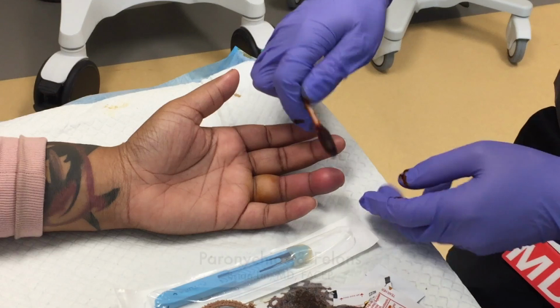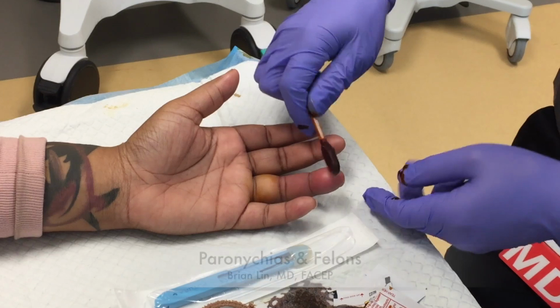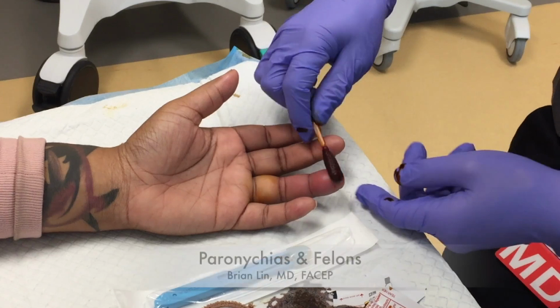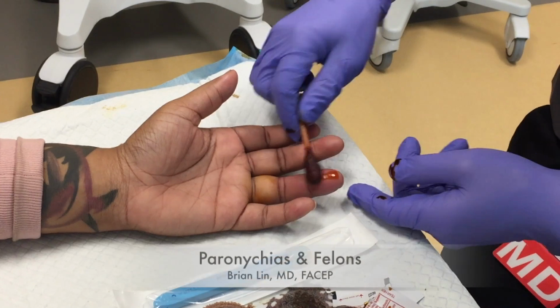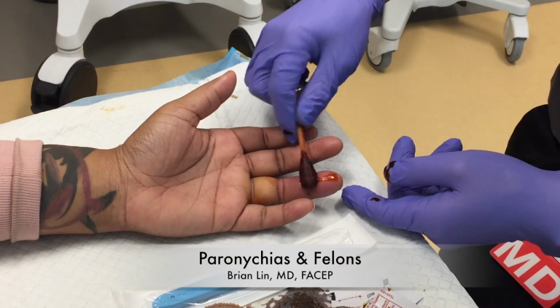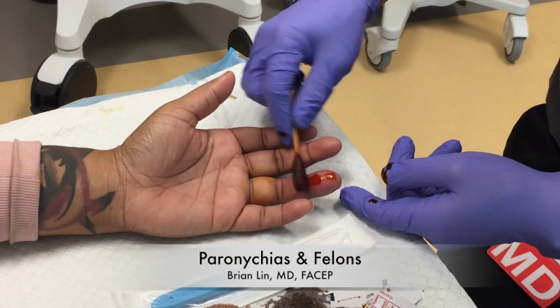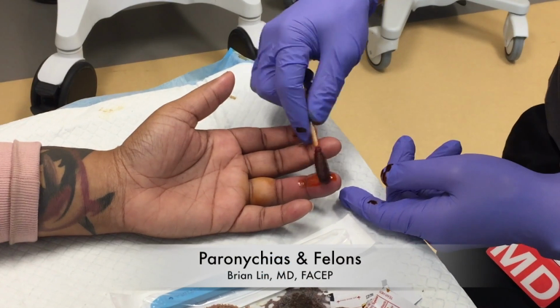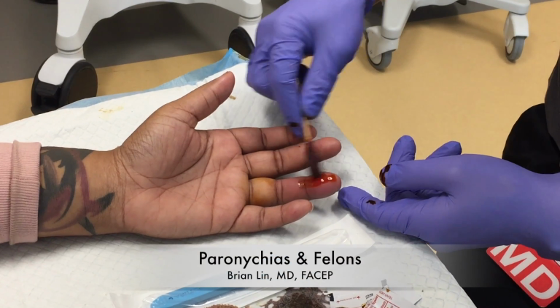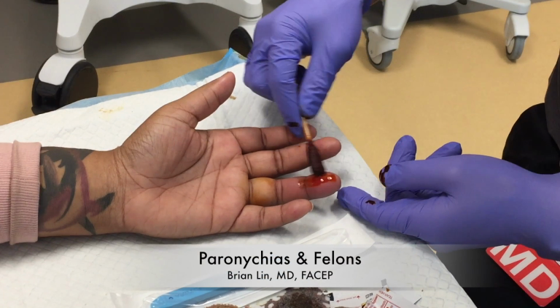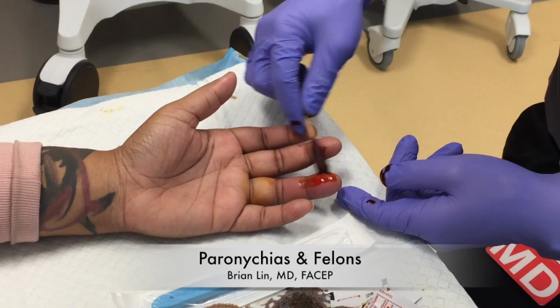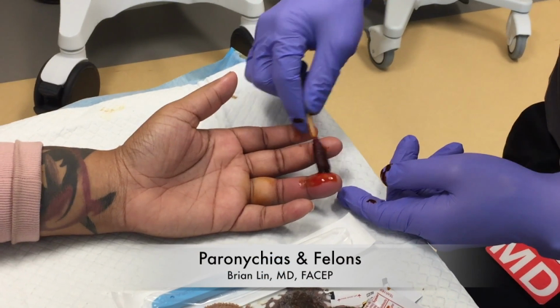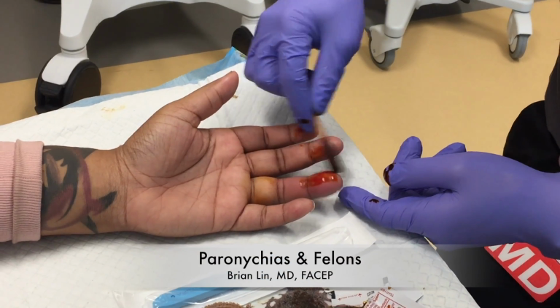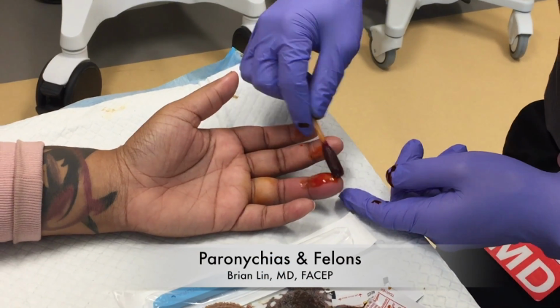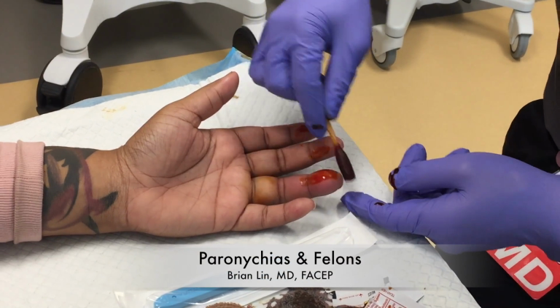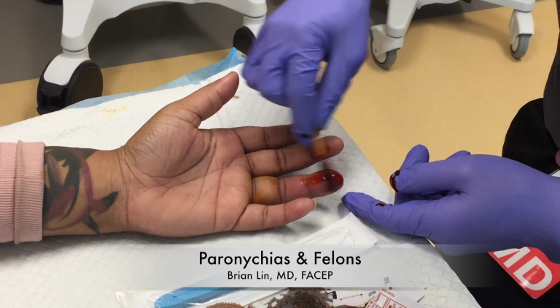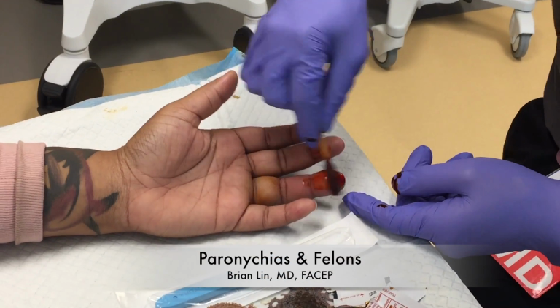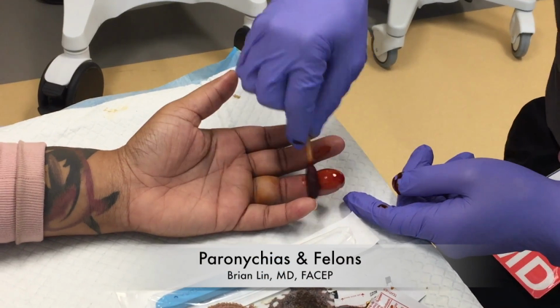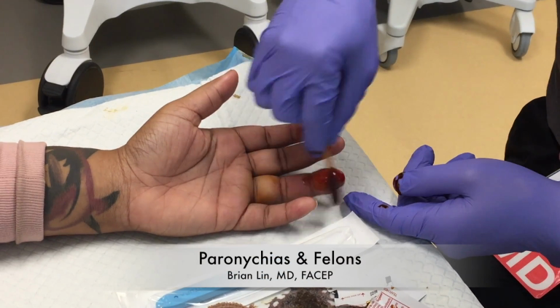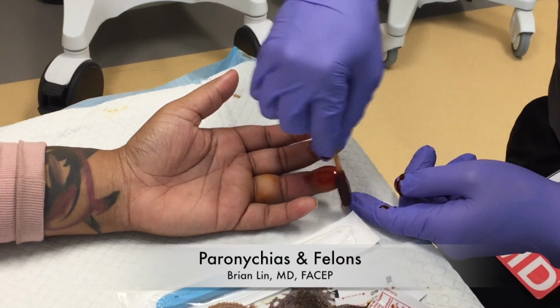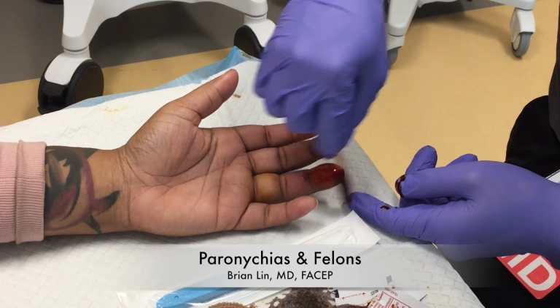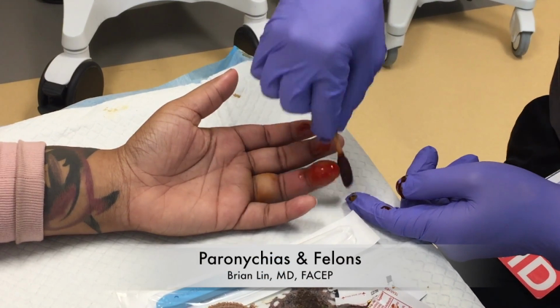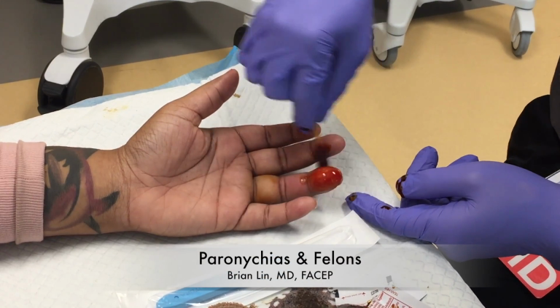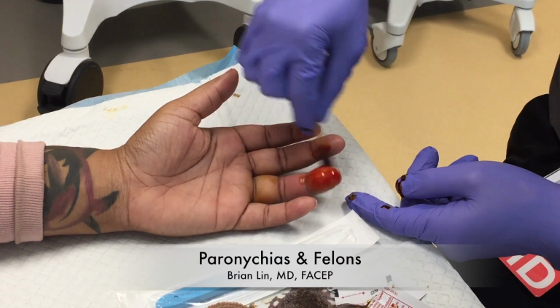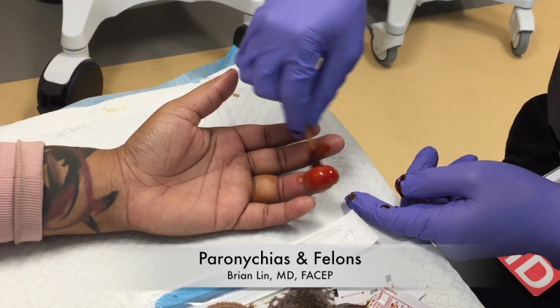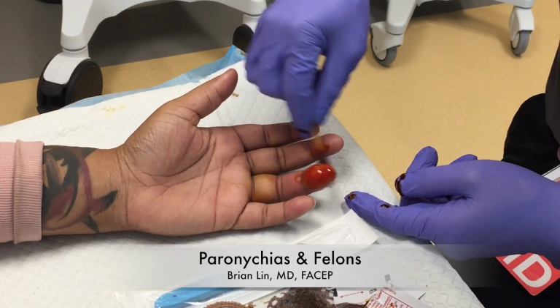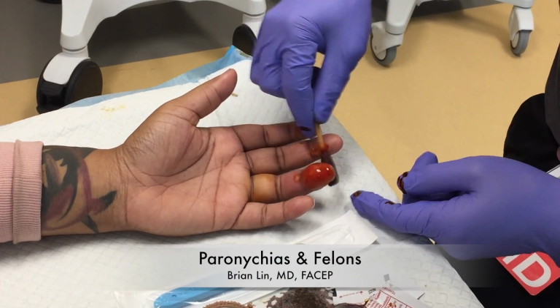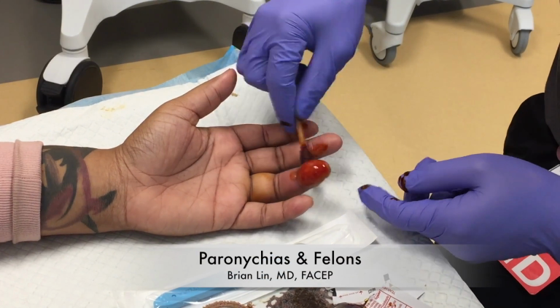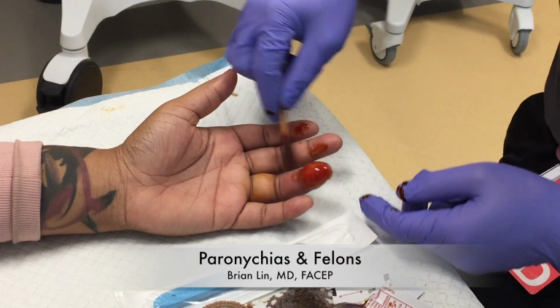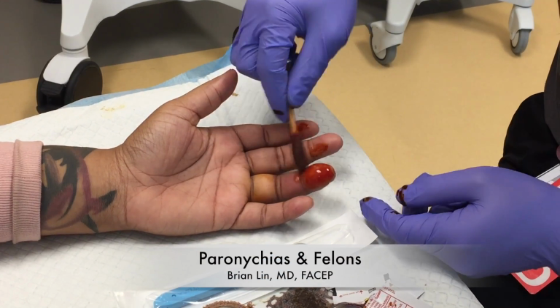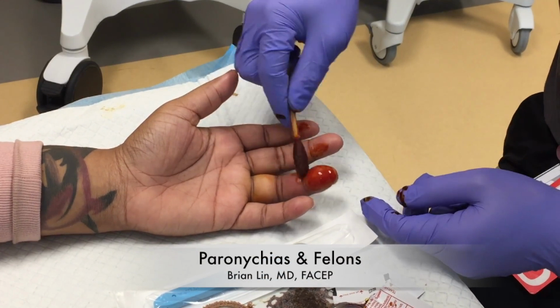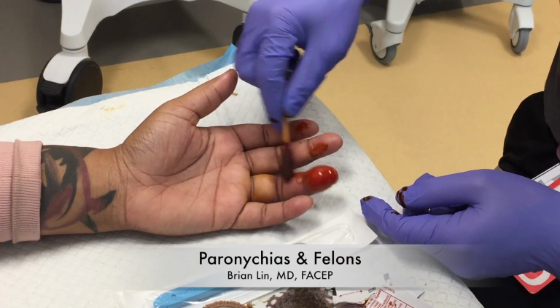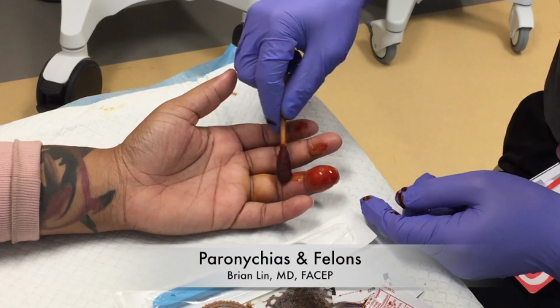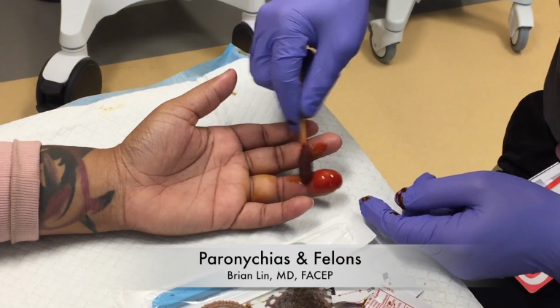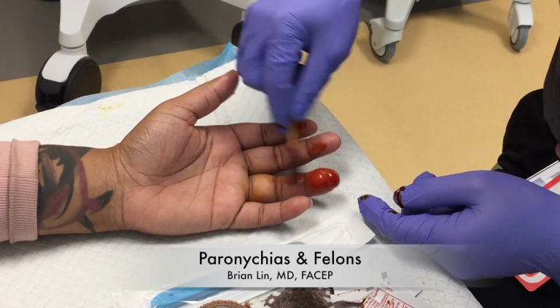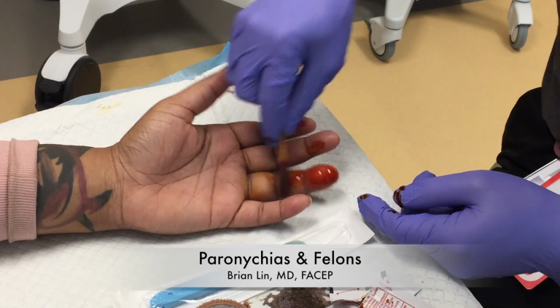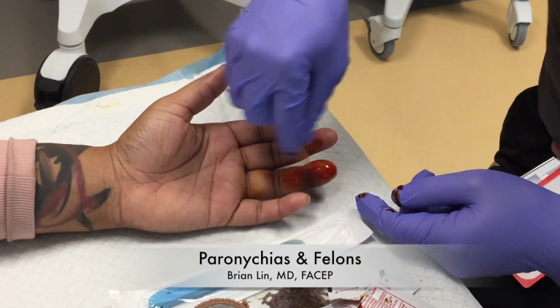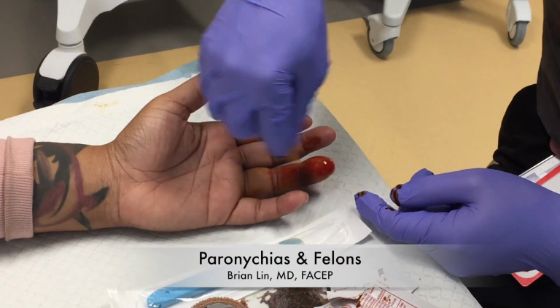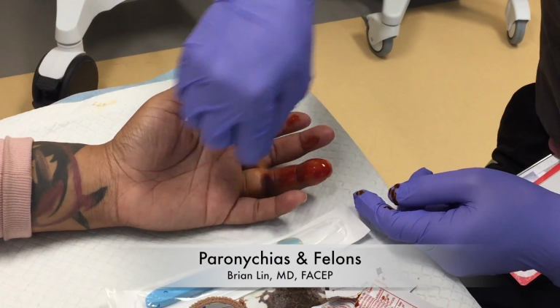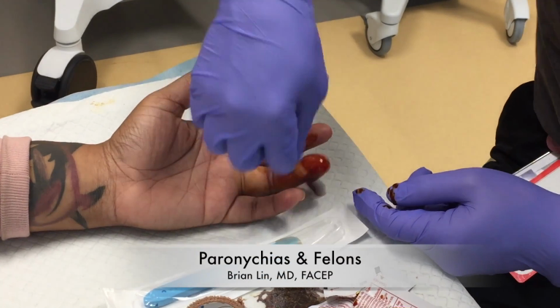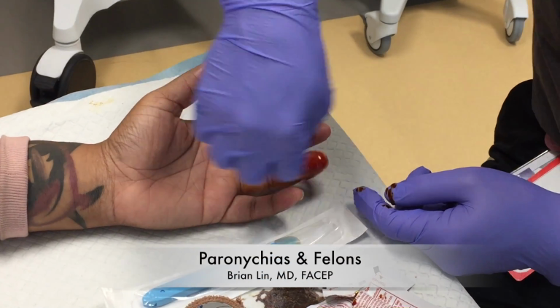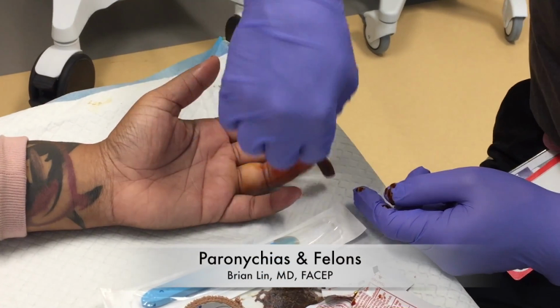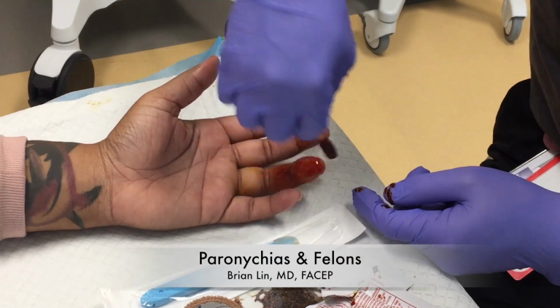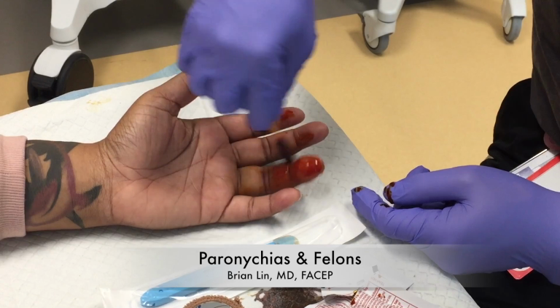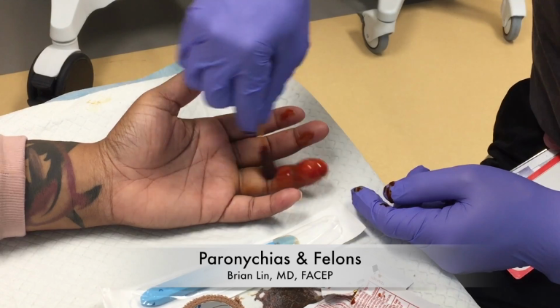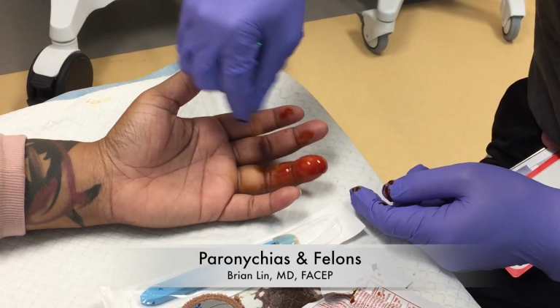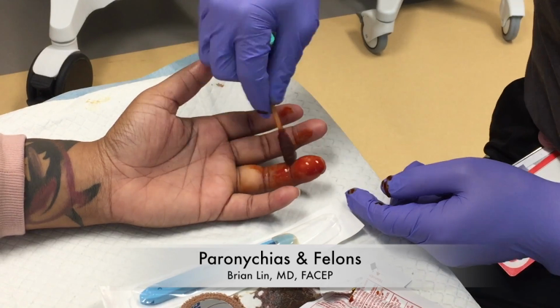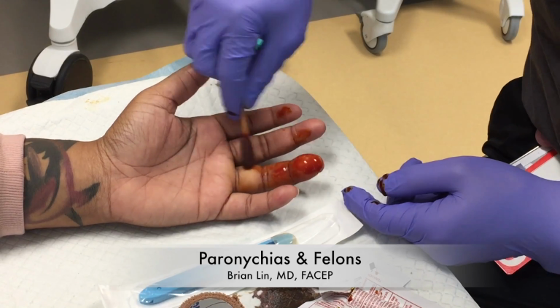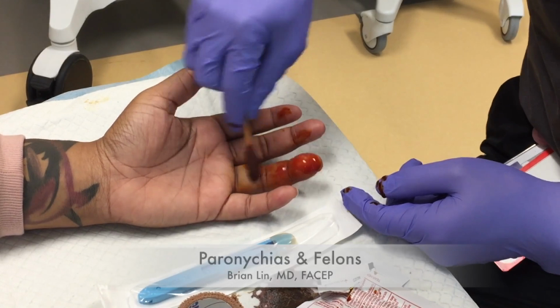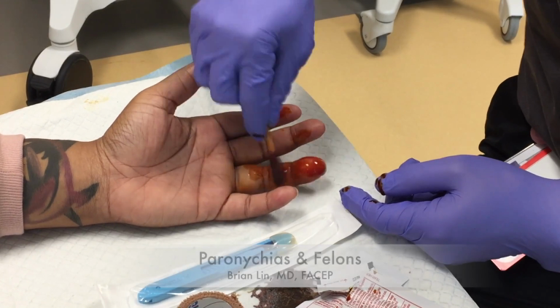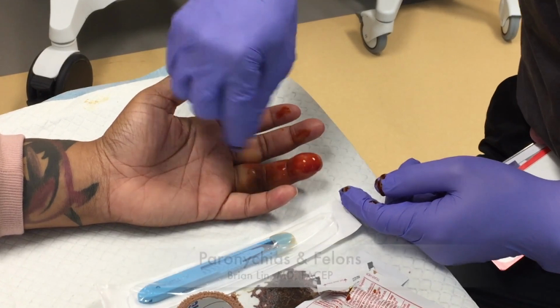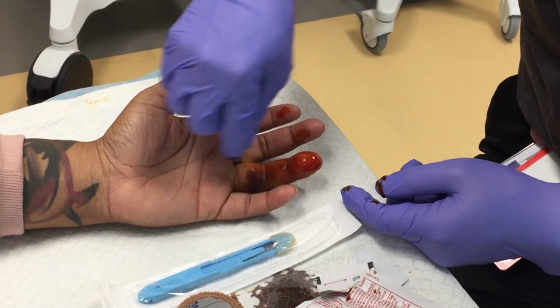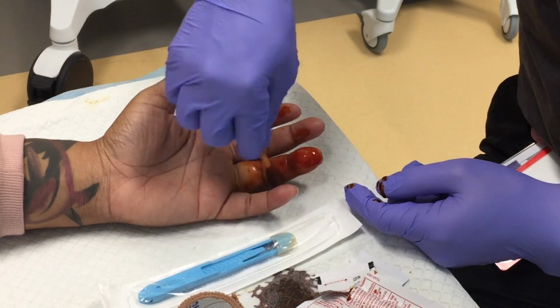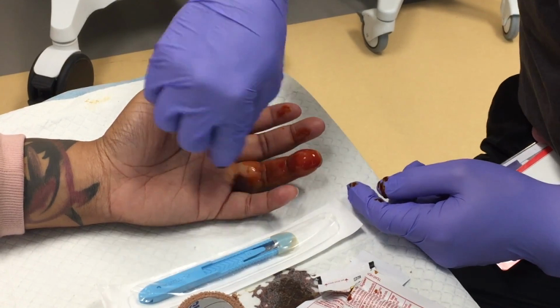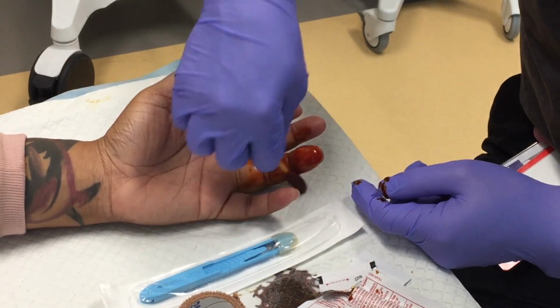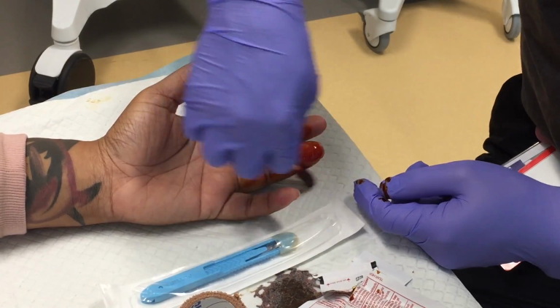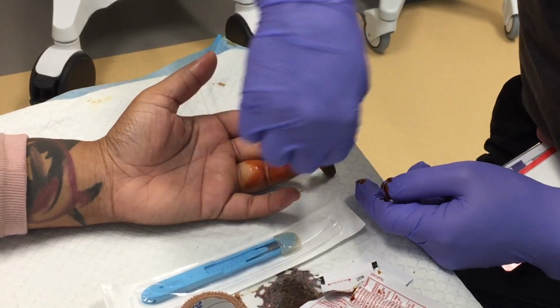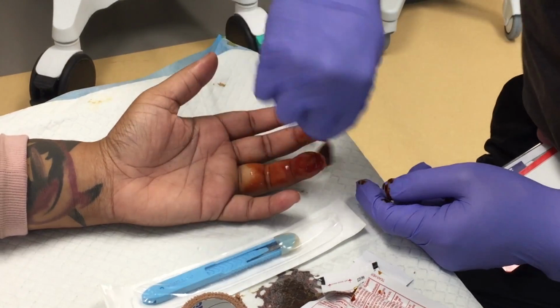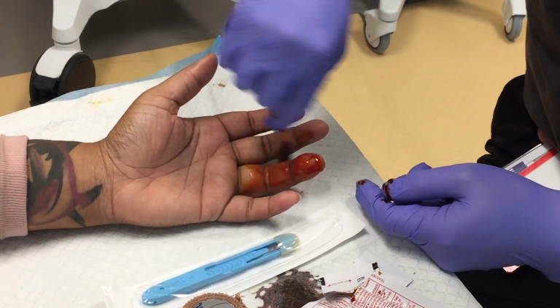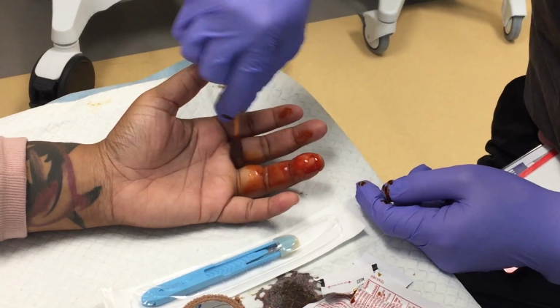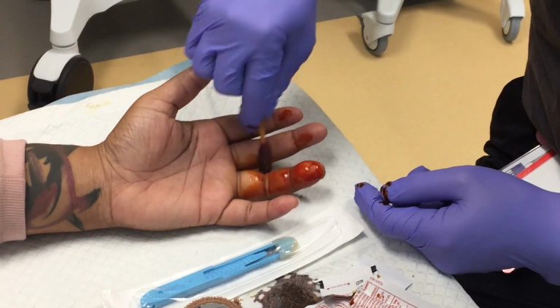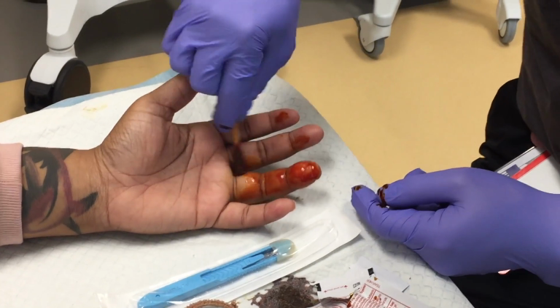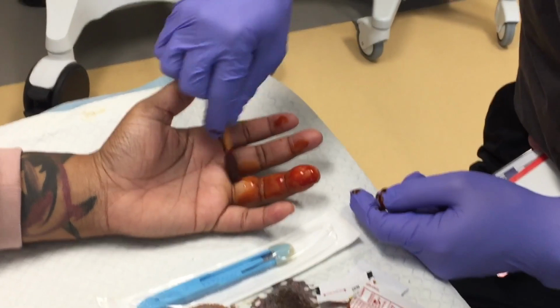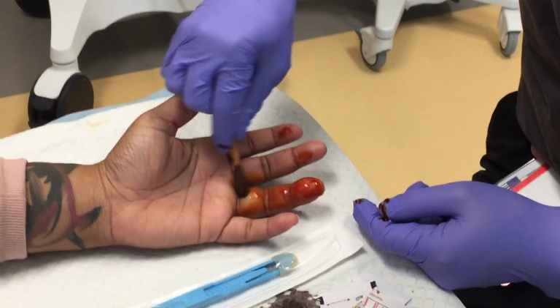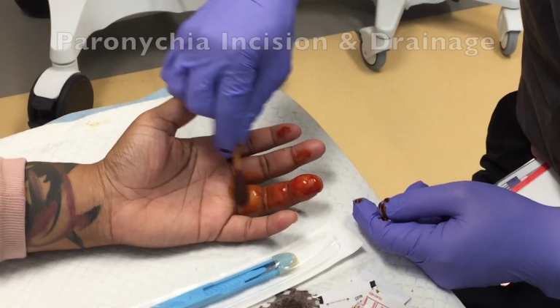Hi everyone. This video is a three and a half minute primer on the initial drainage of paronychias and felons.